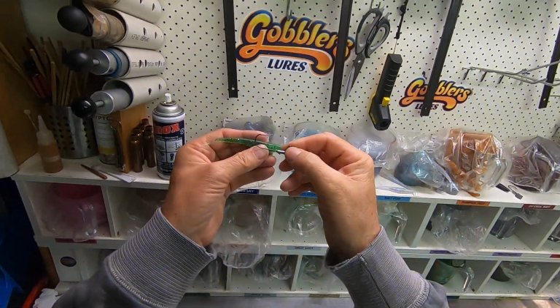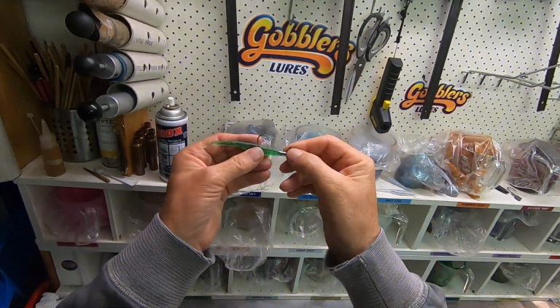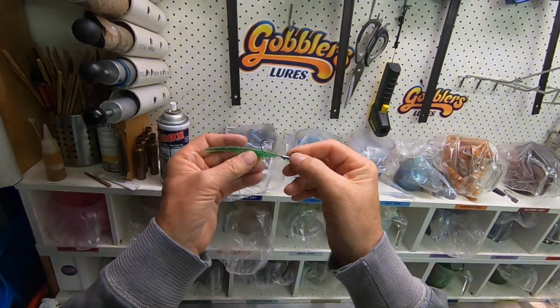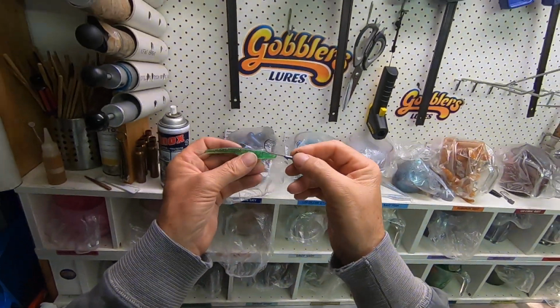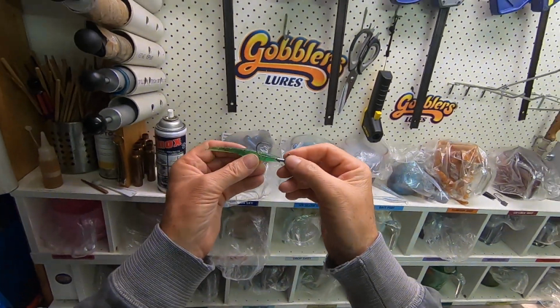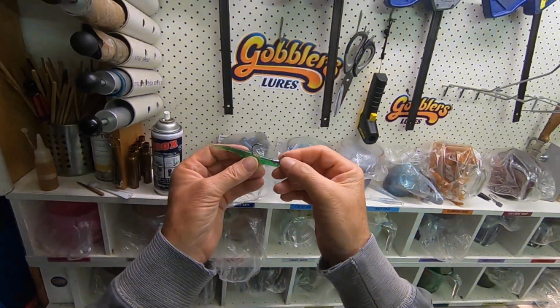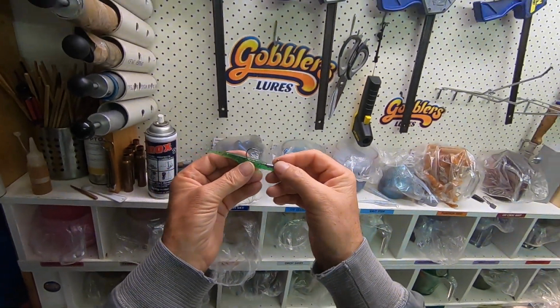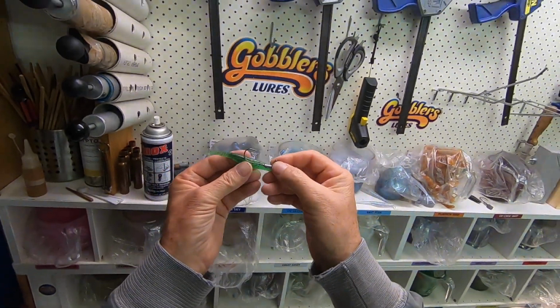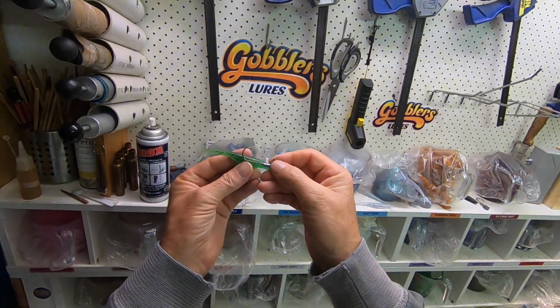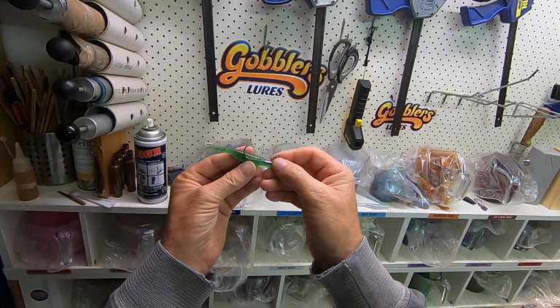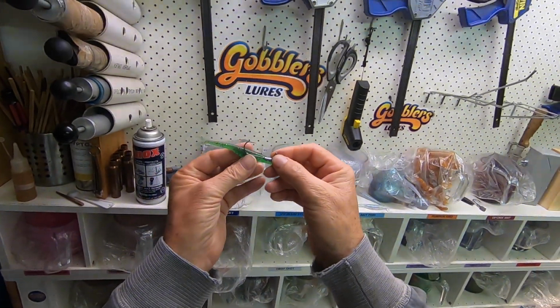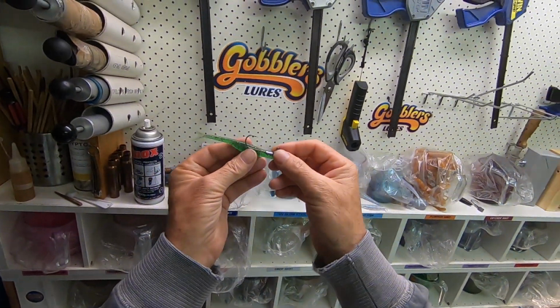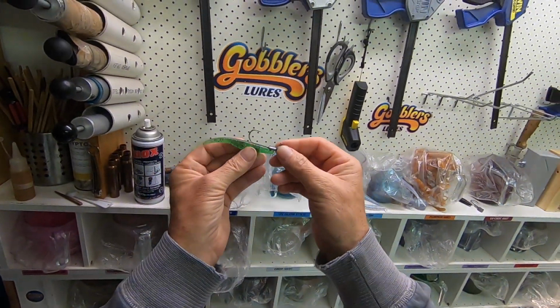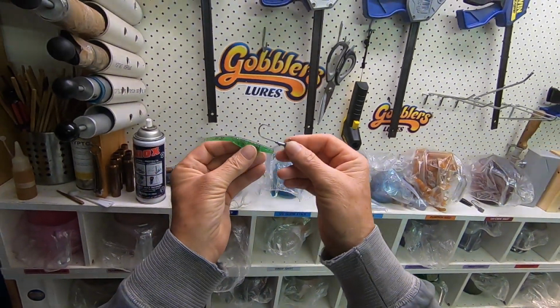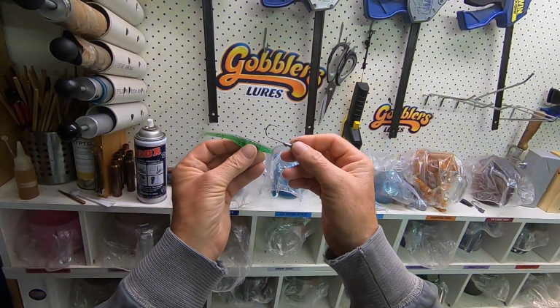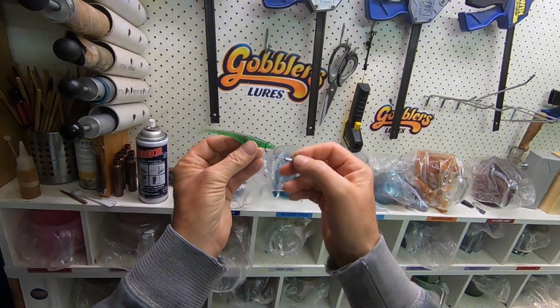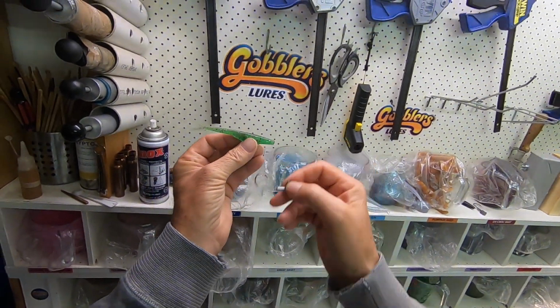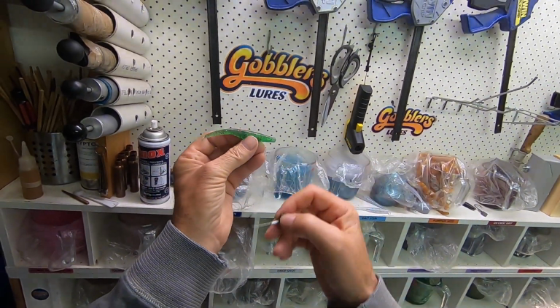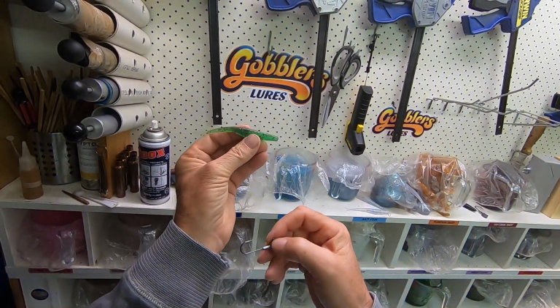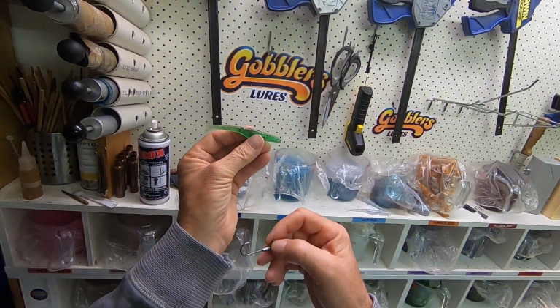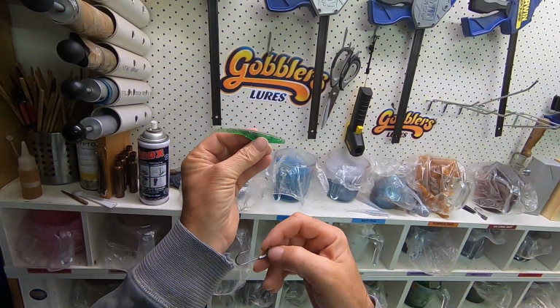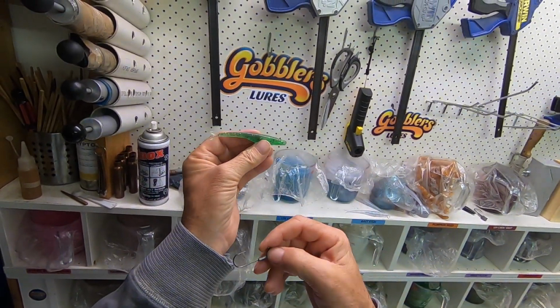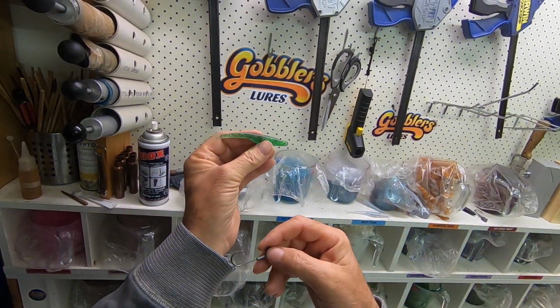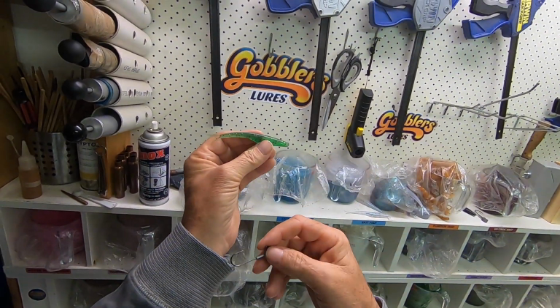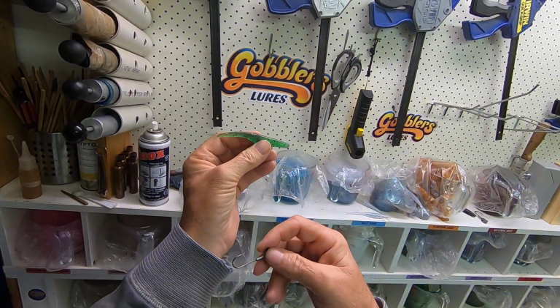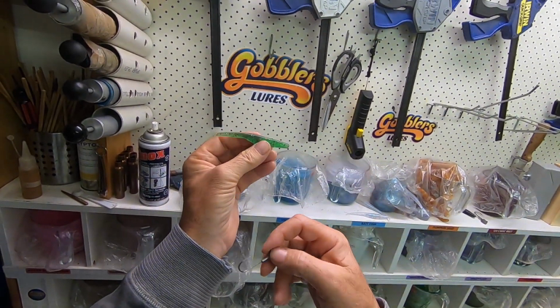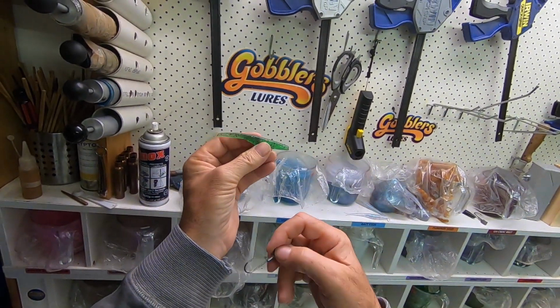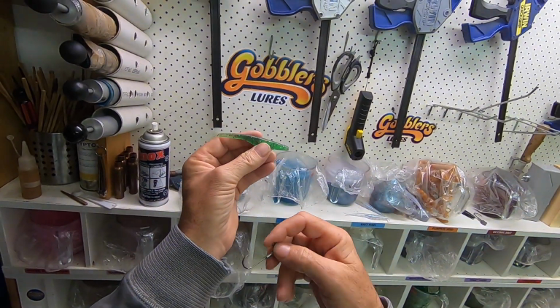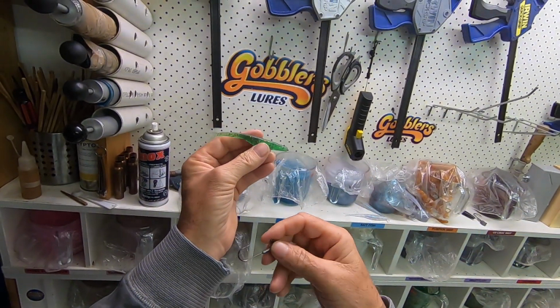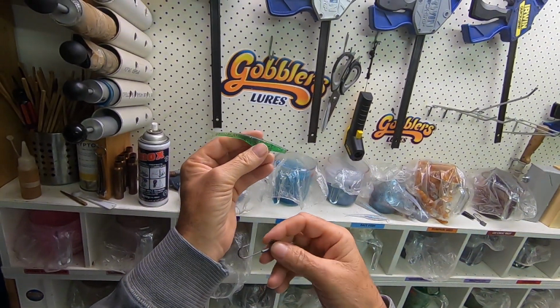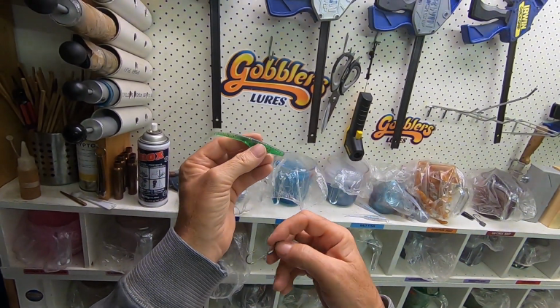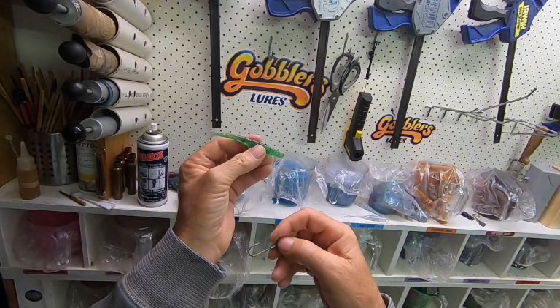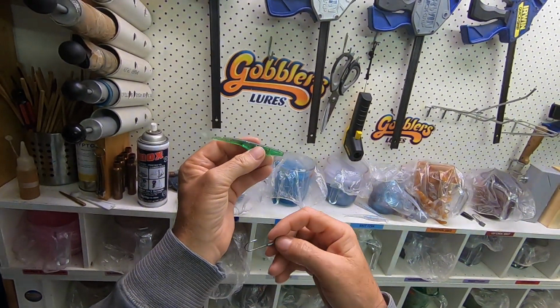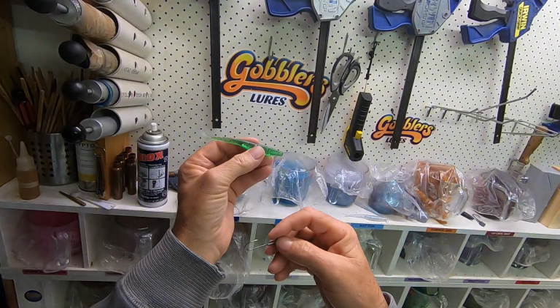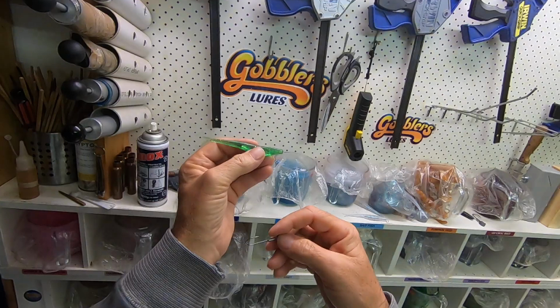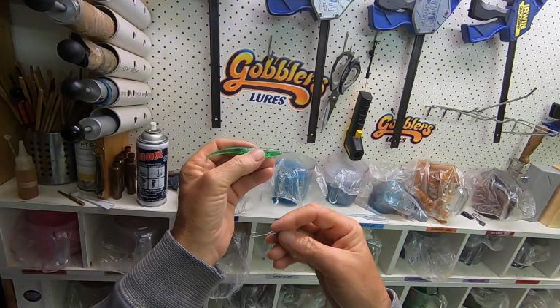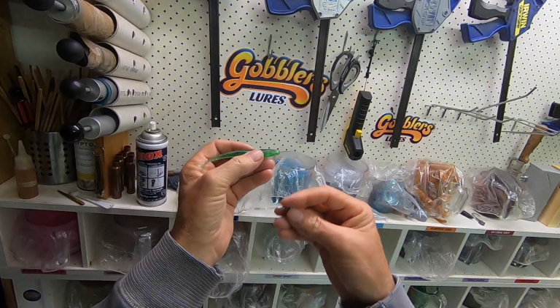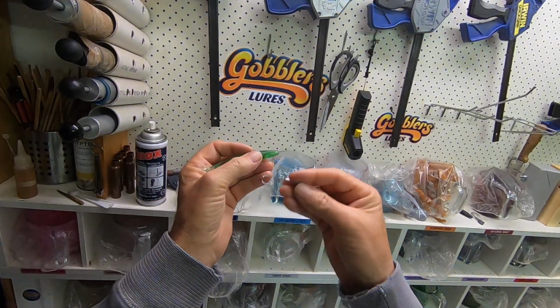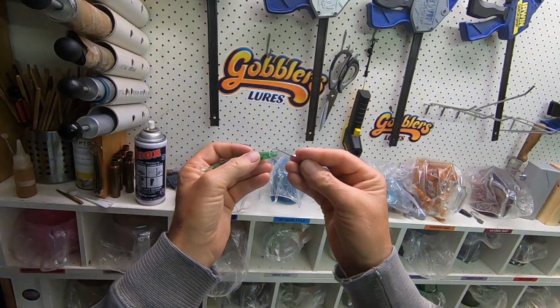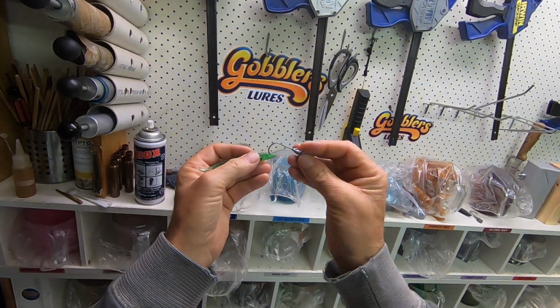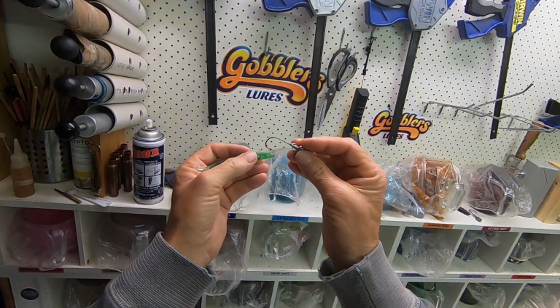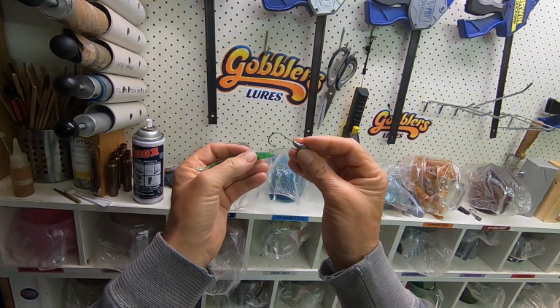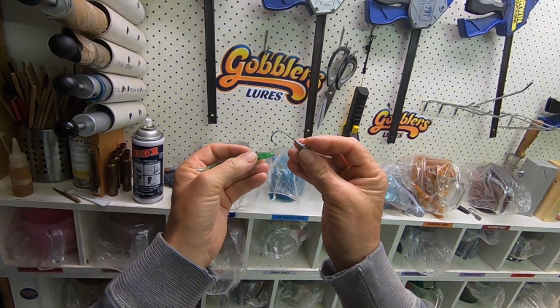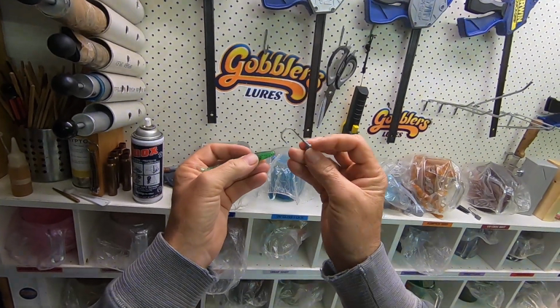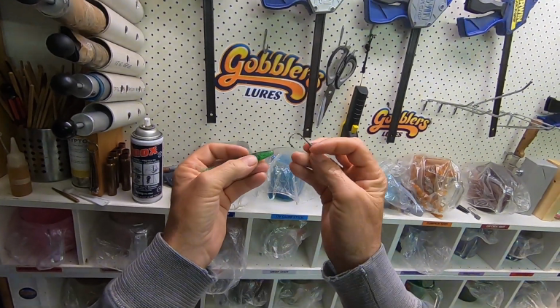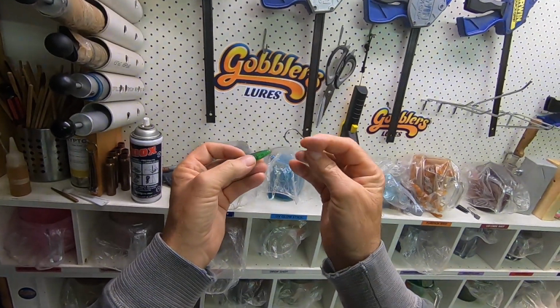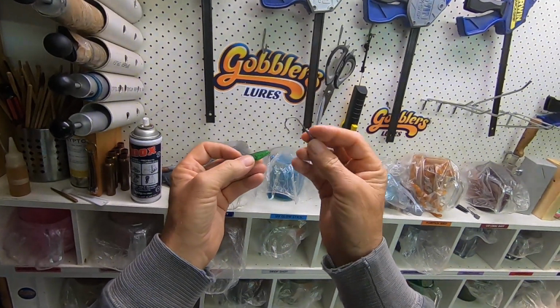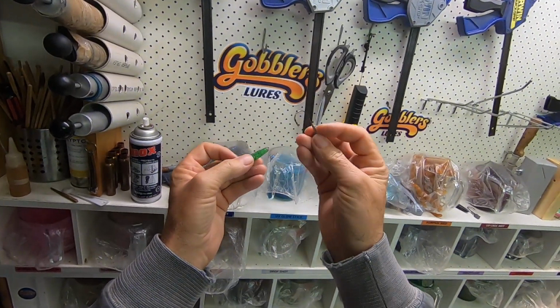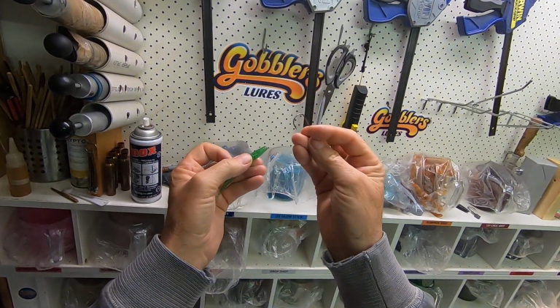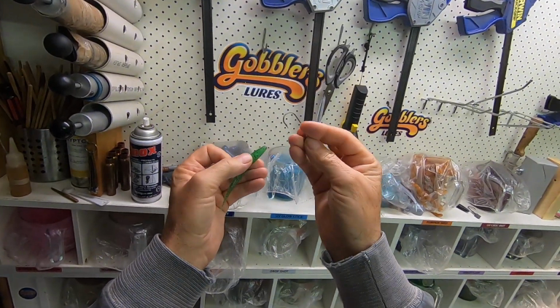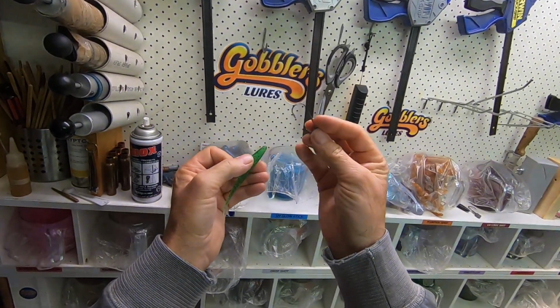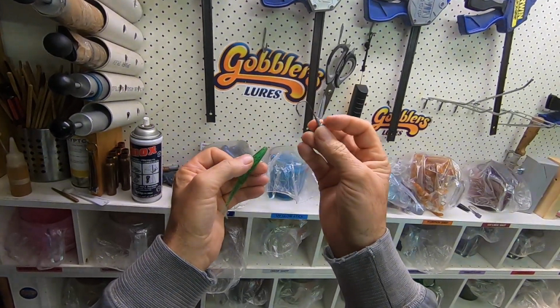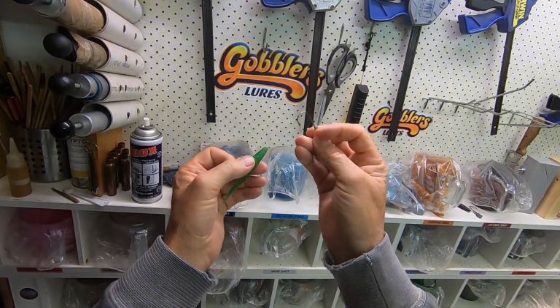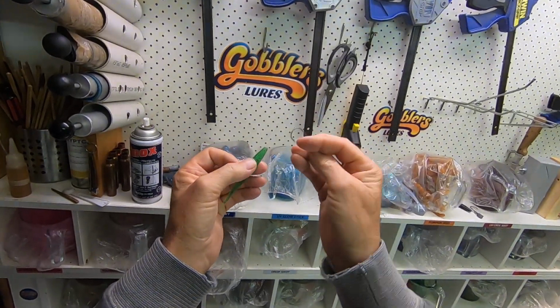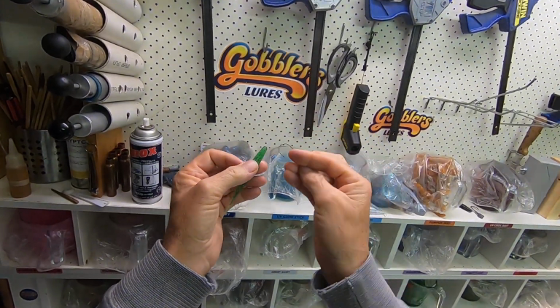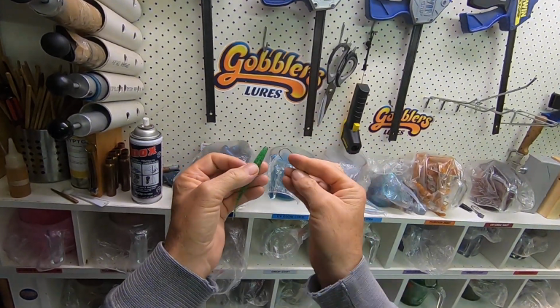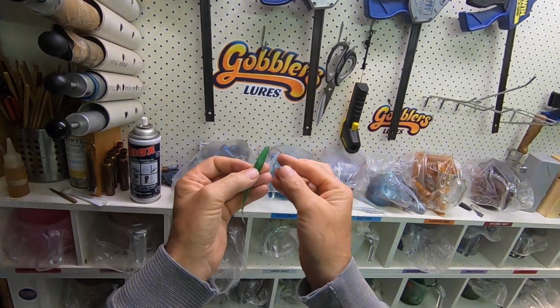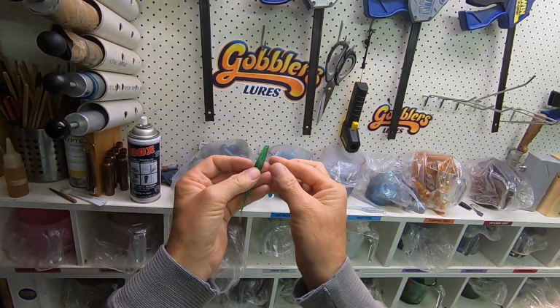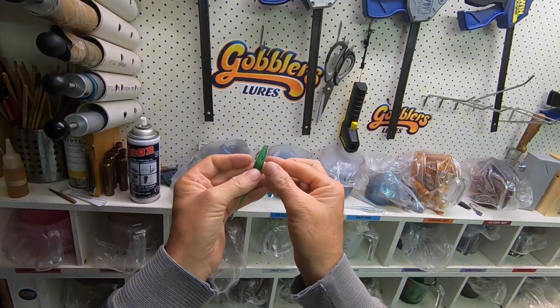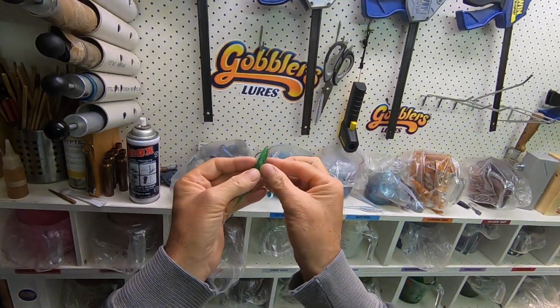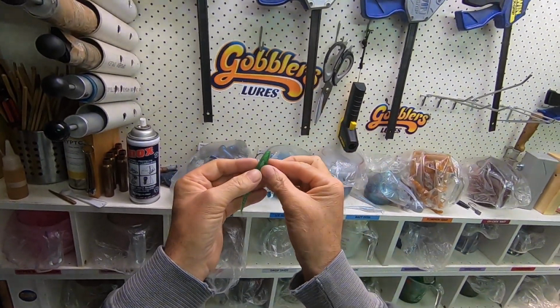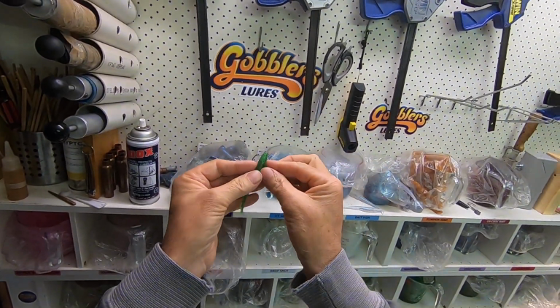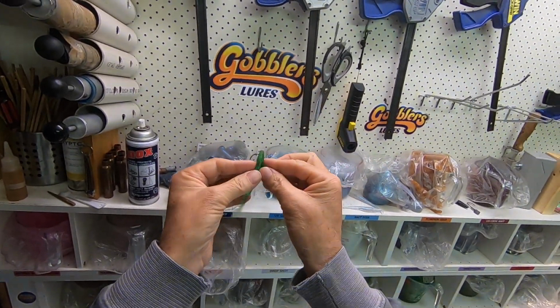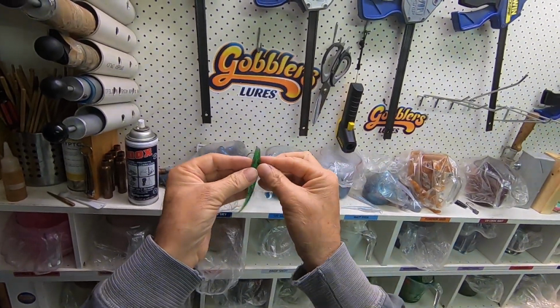G'day, Wayne from Gobblers here. Just showing you how we've got a 3.75 jerk shad and our jig head and how to rig it.